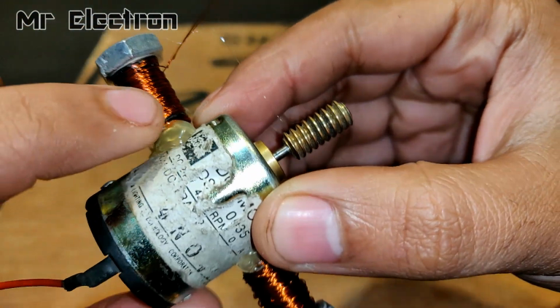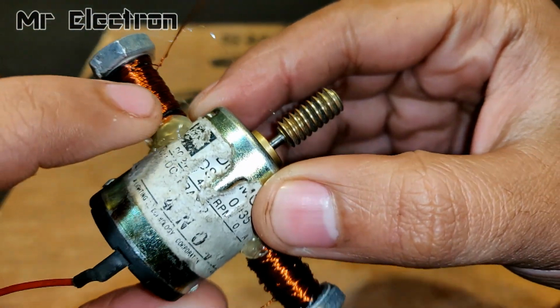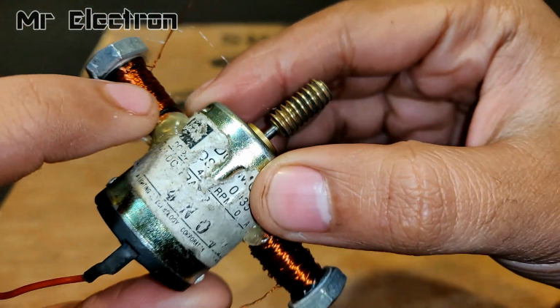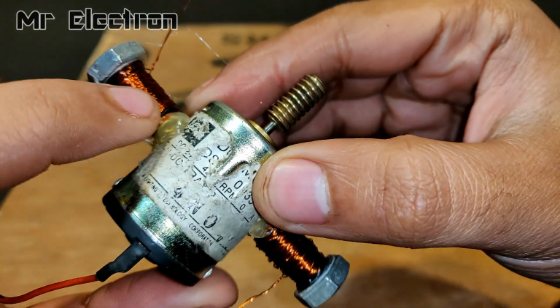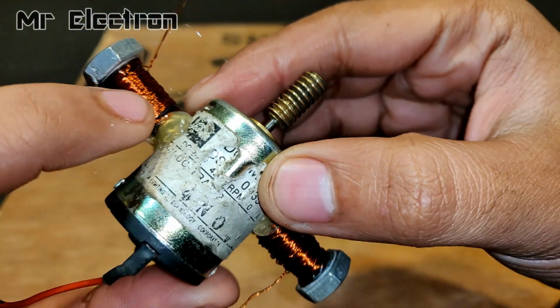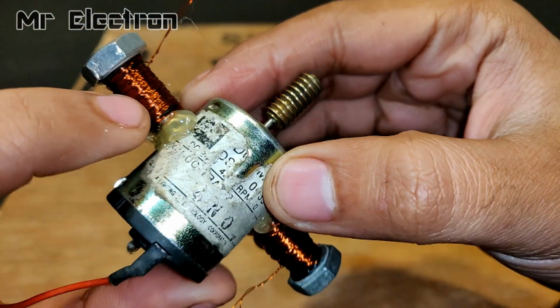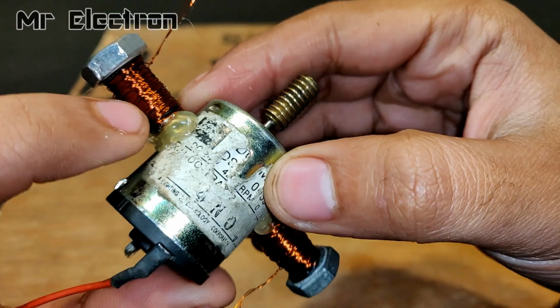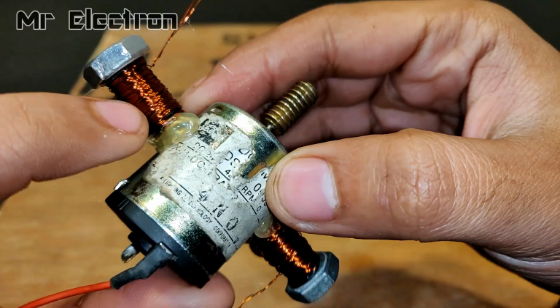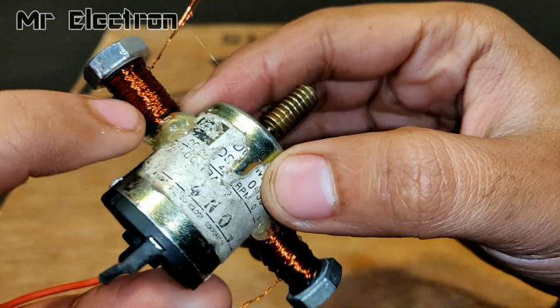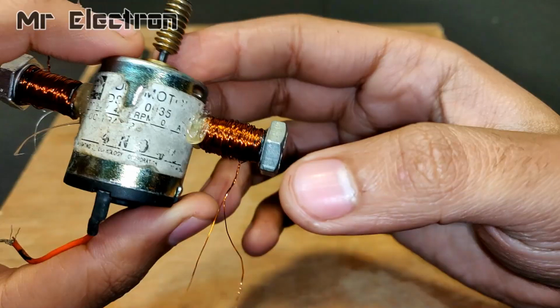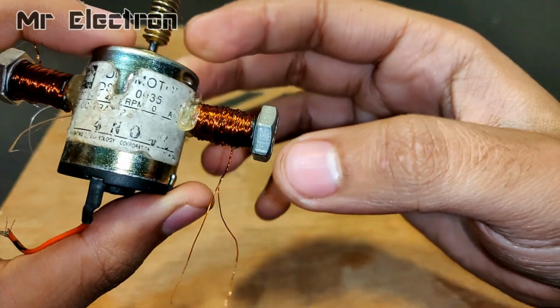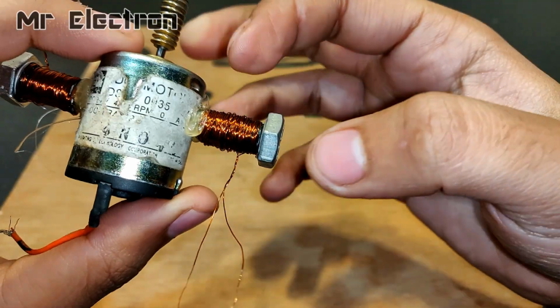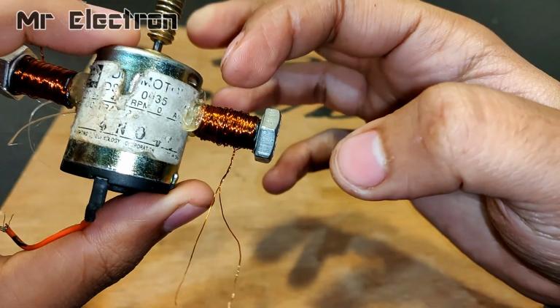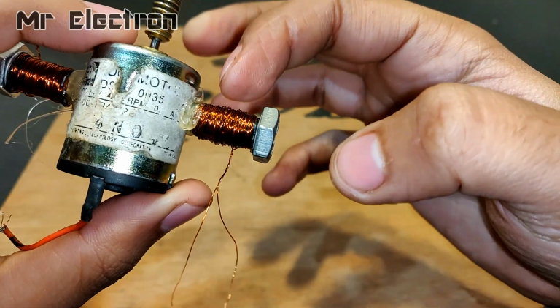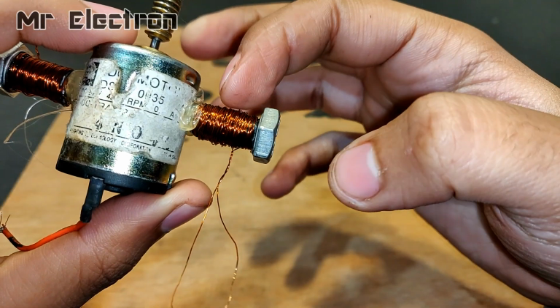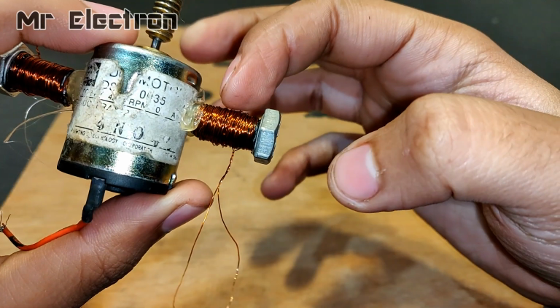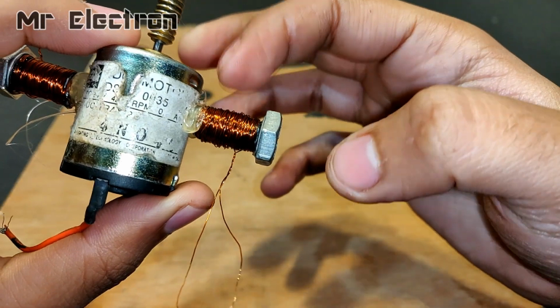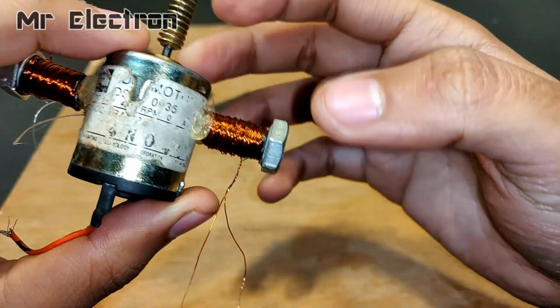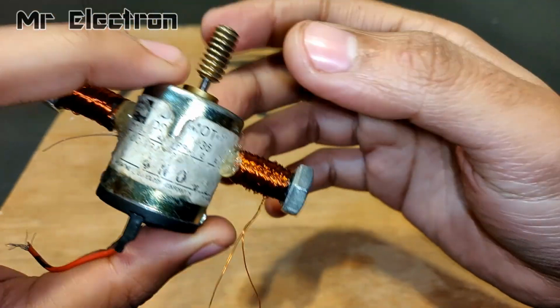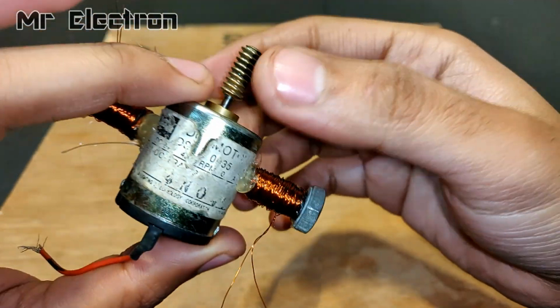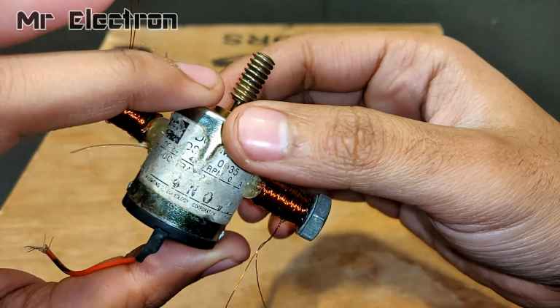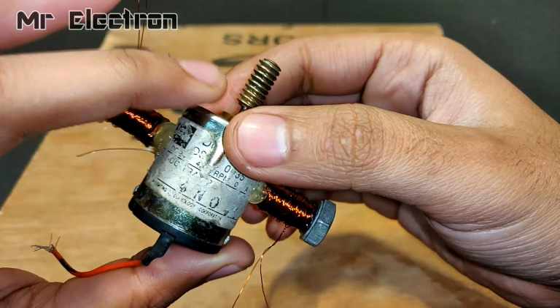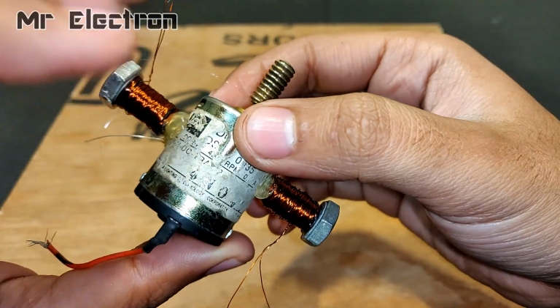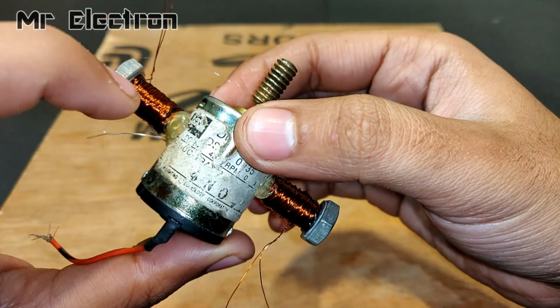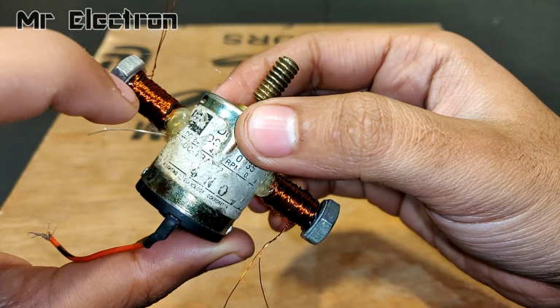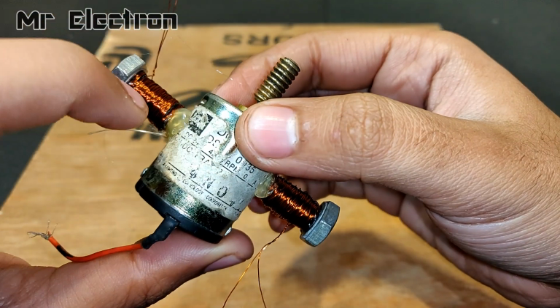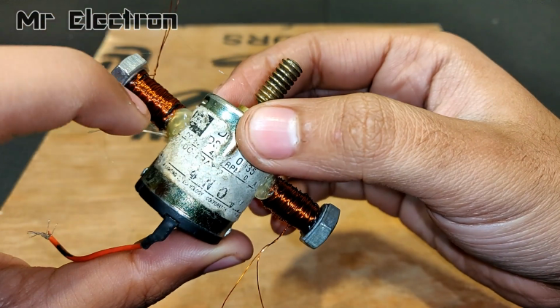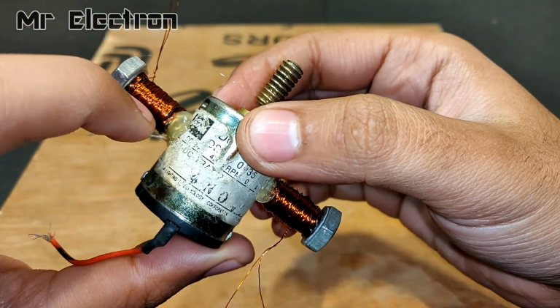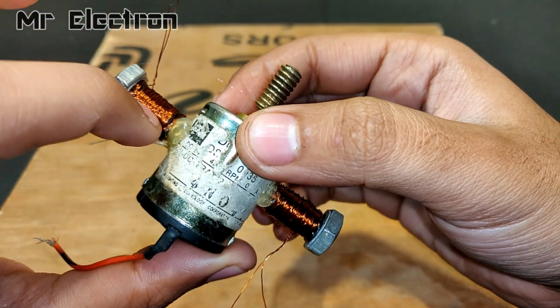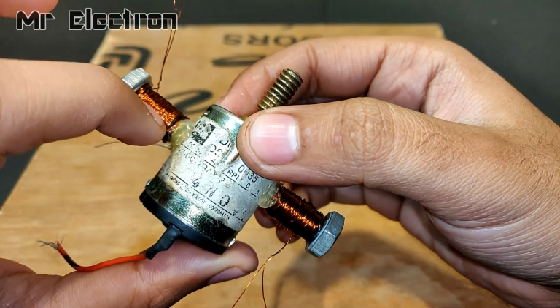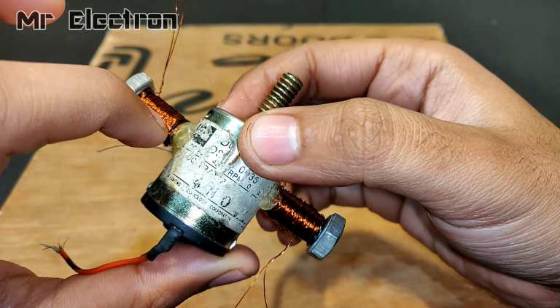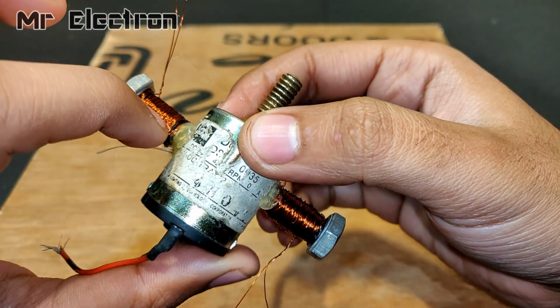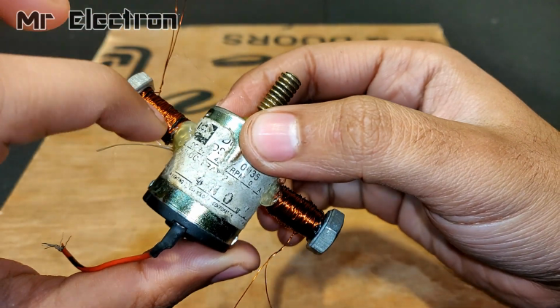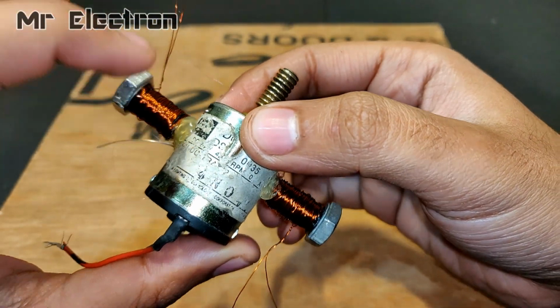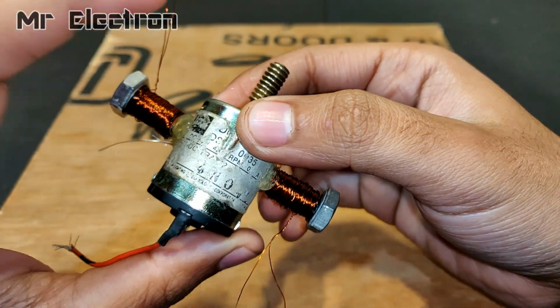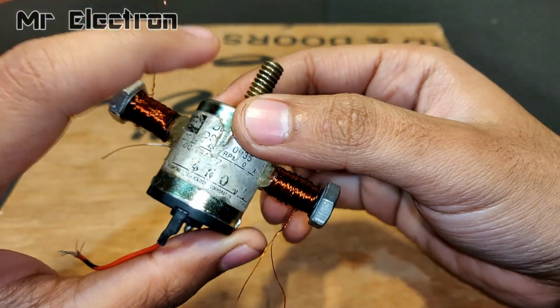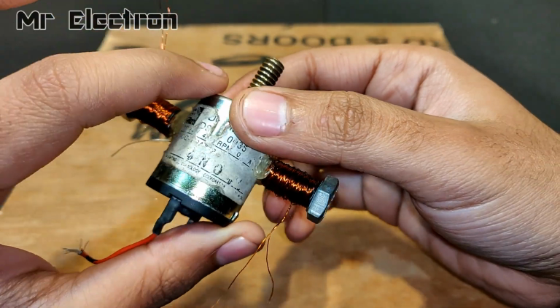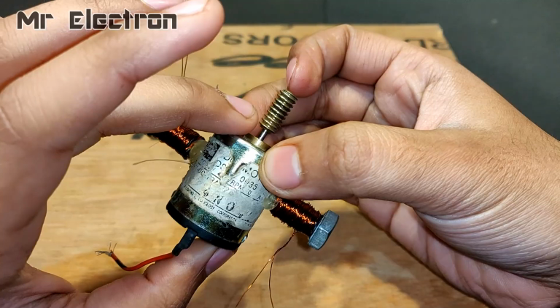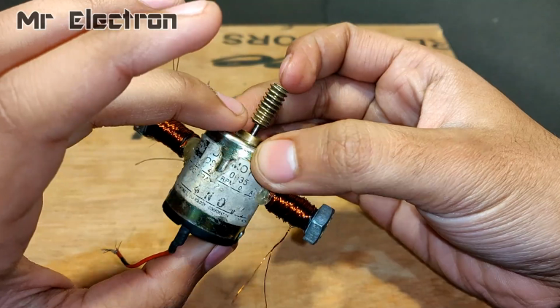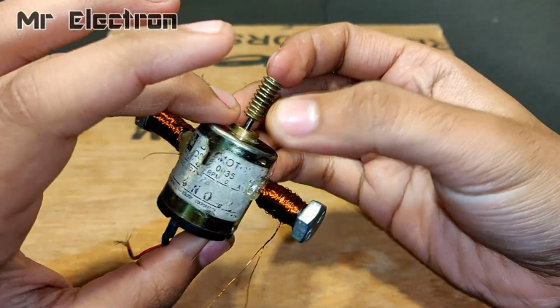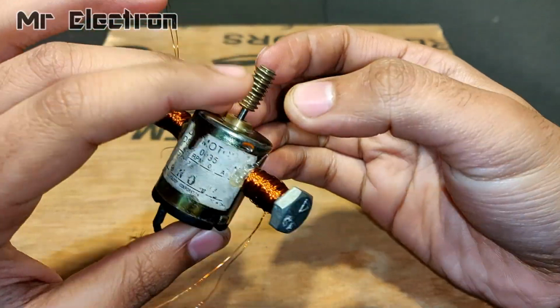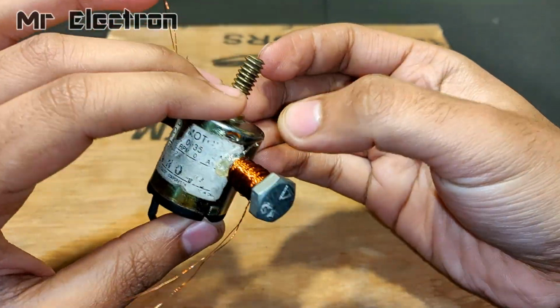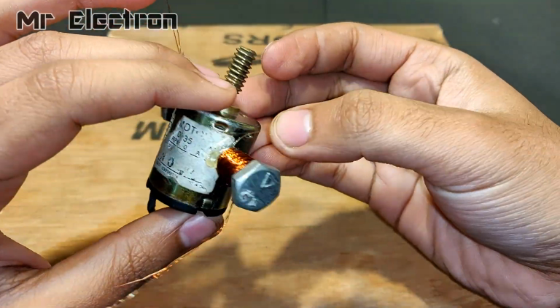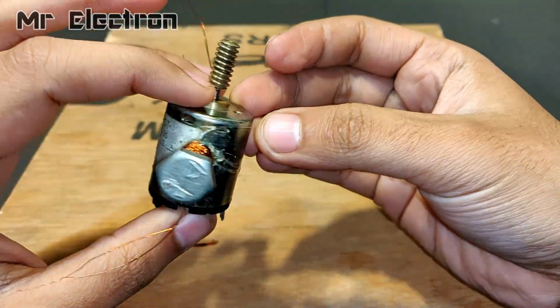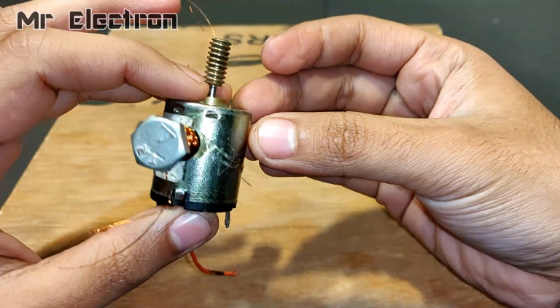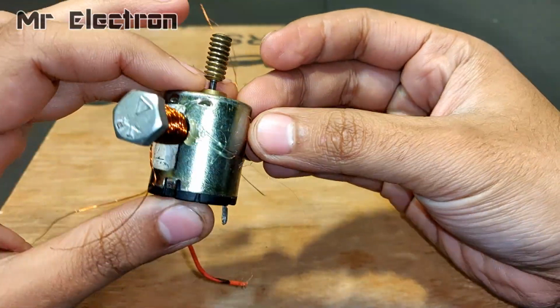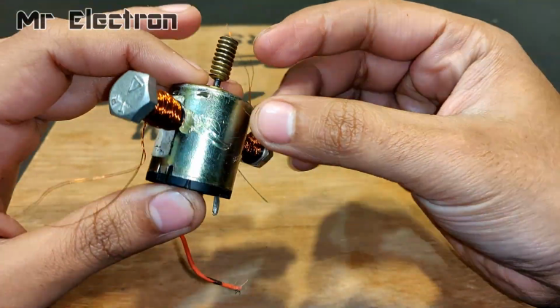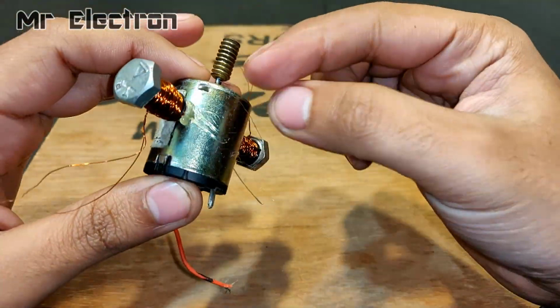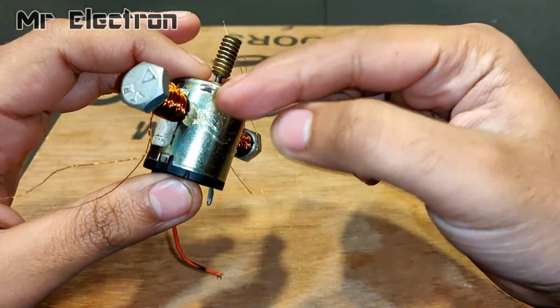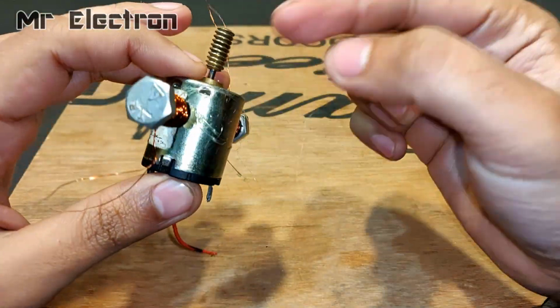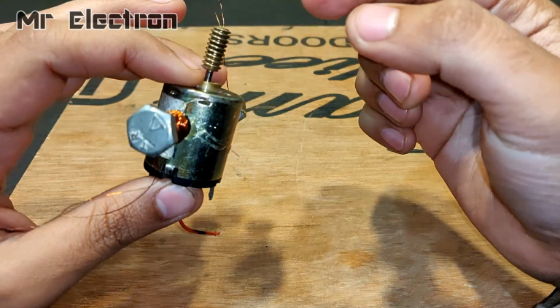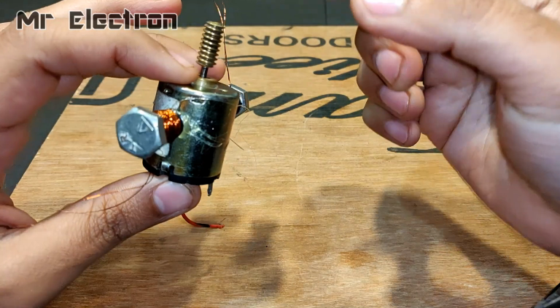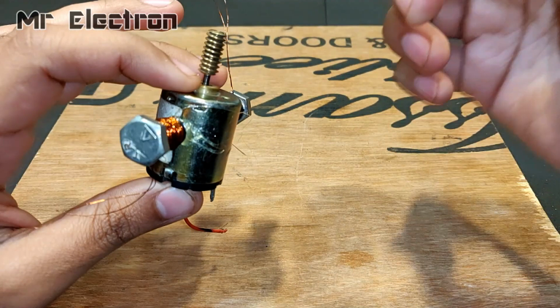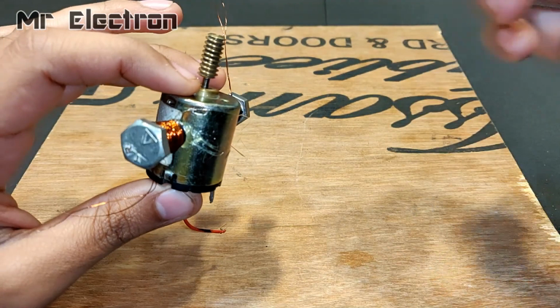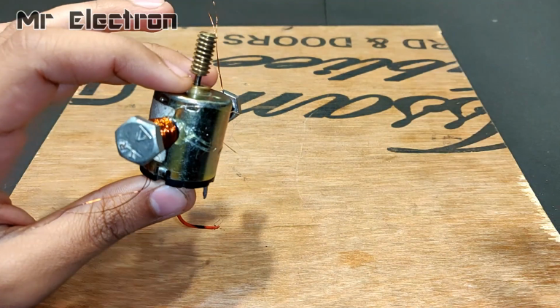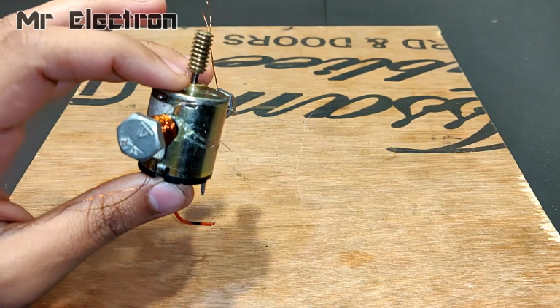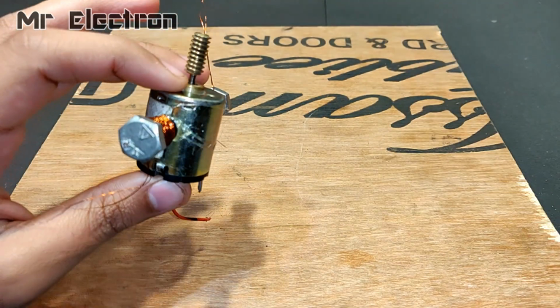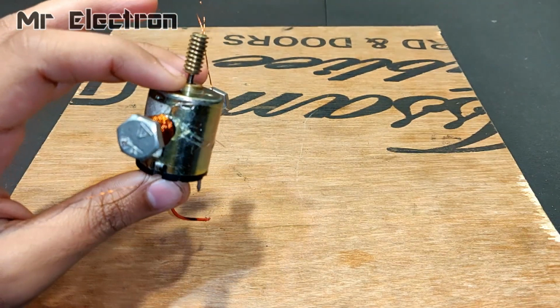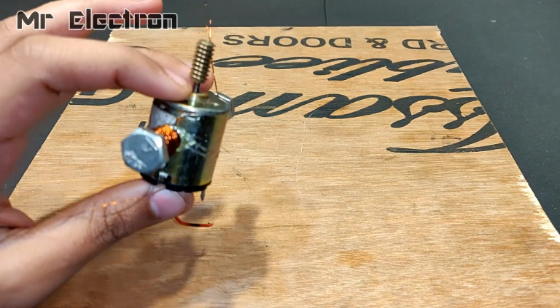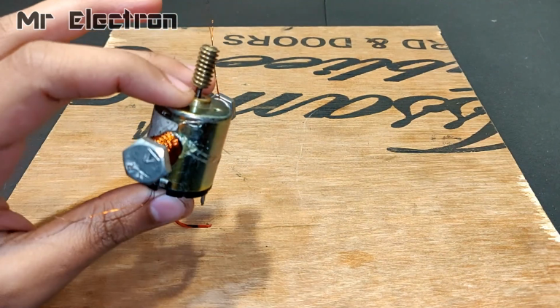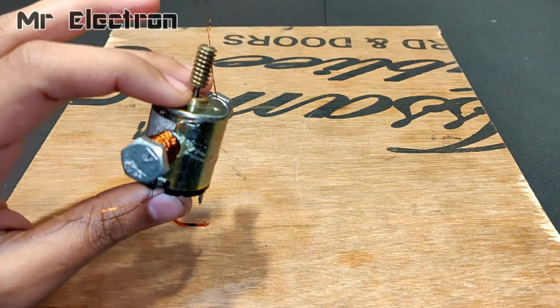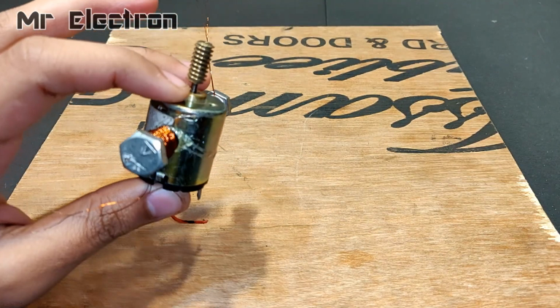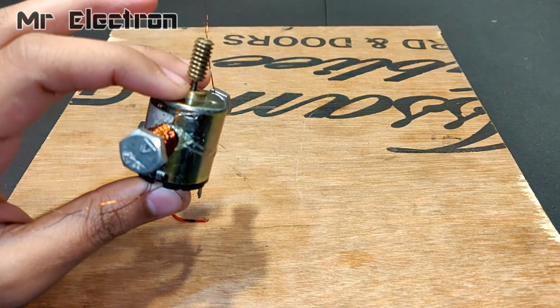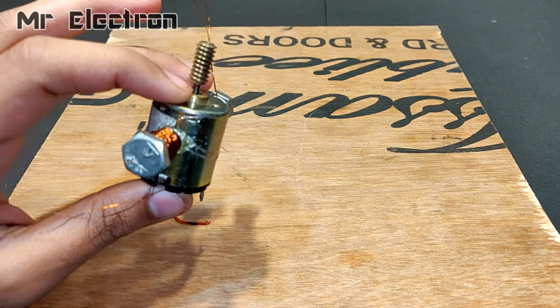Thin winding — 100 turns on this one and 100 turns on this one. Anyways, let's complete the gluing process.